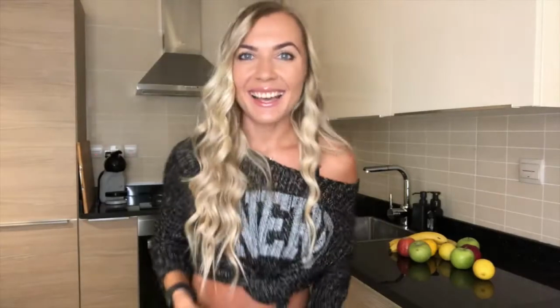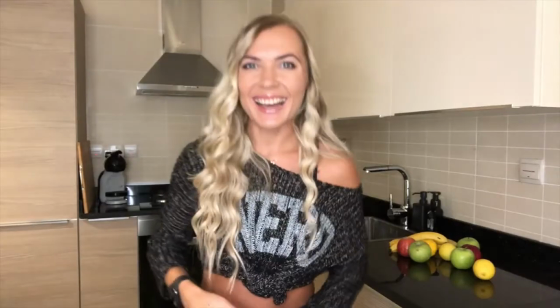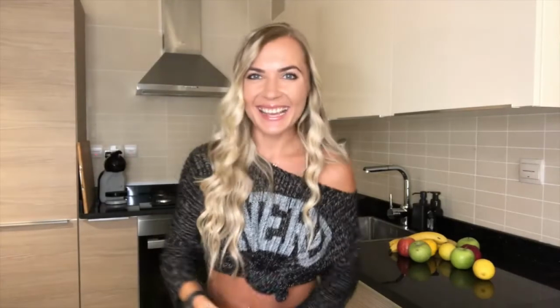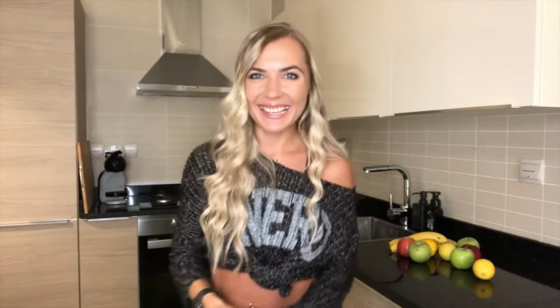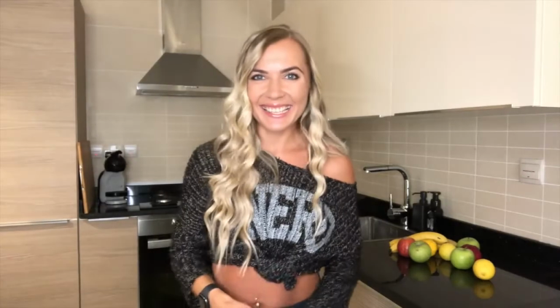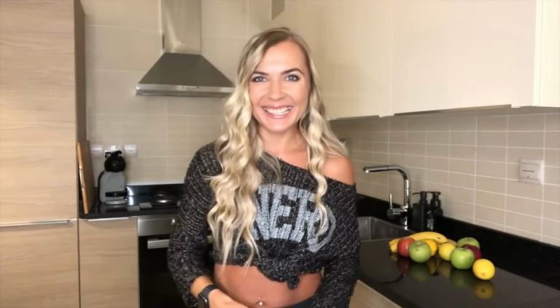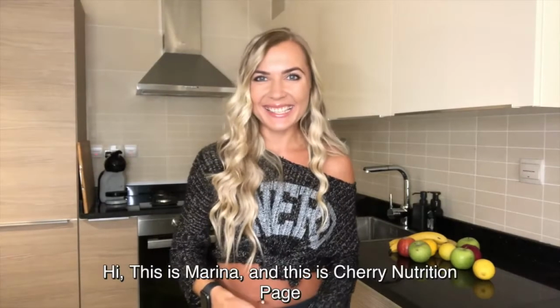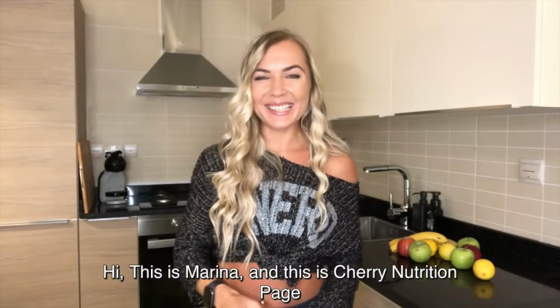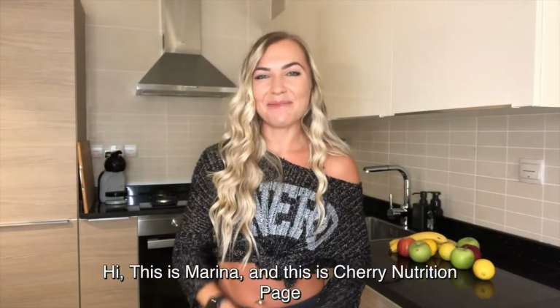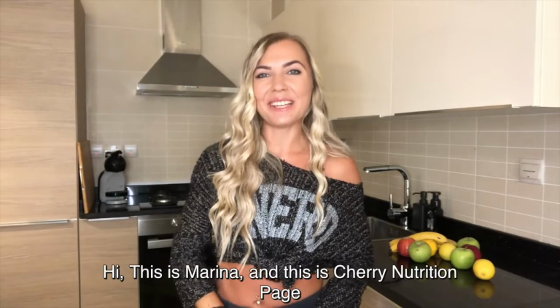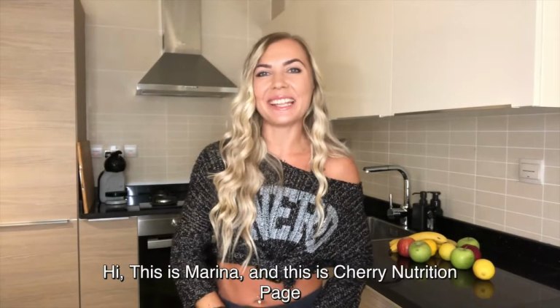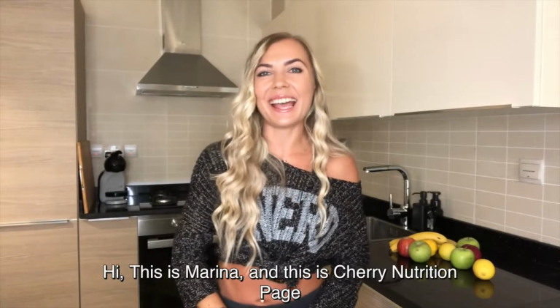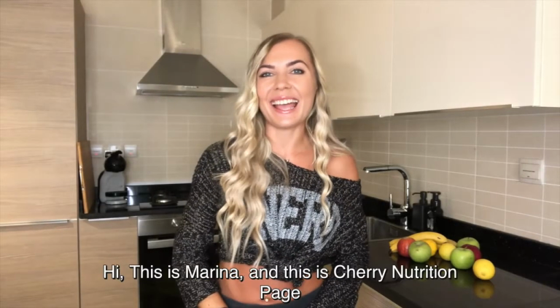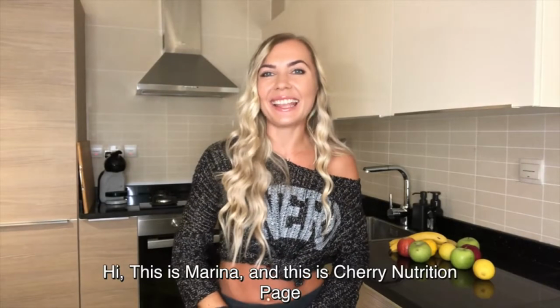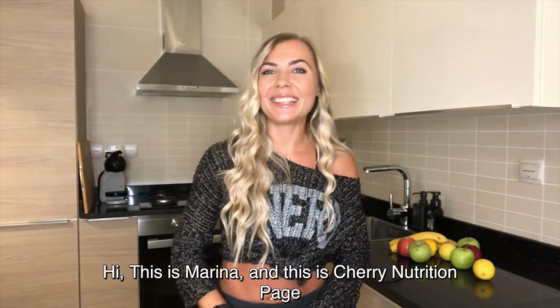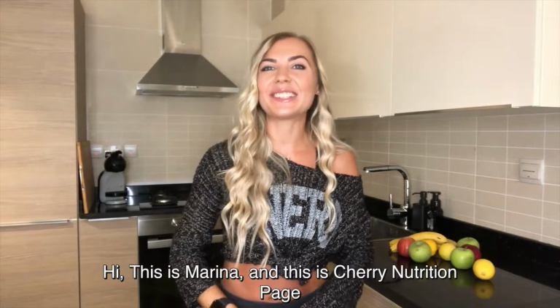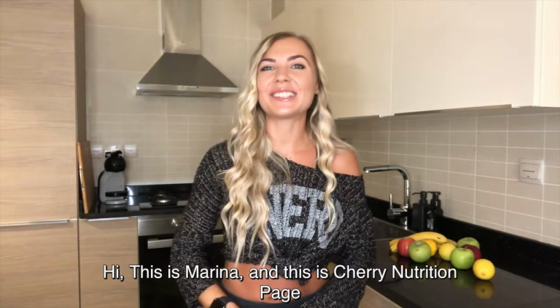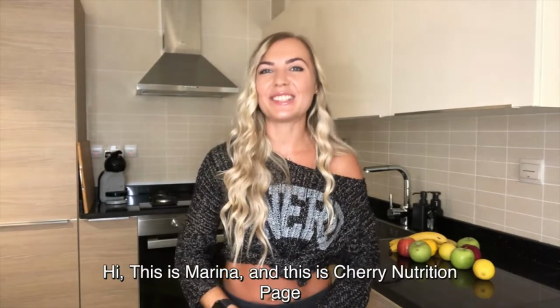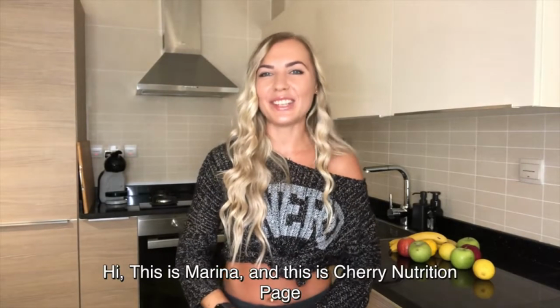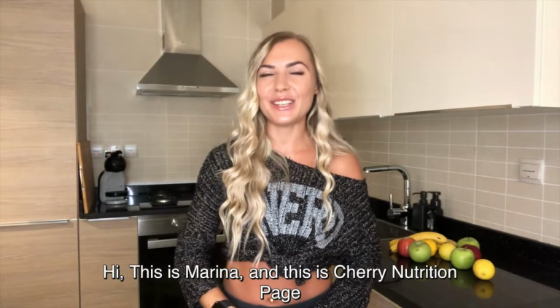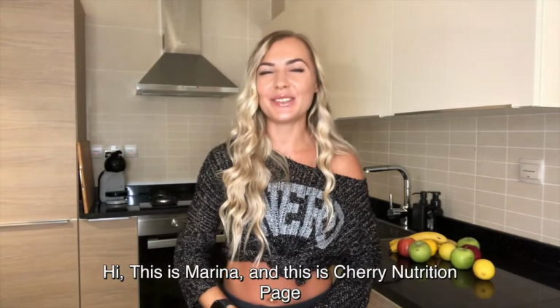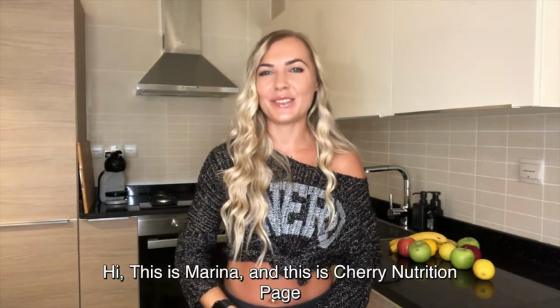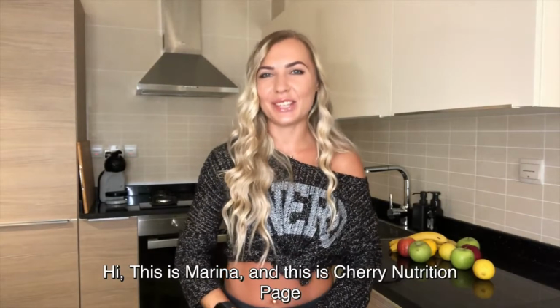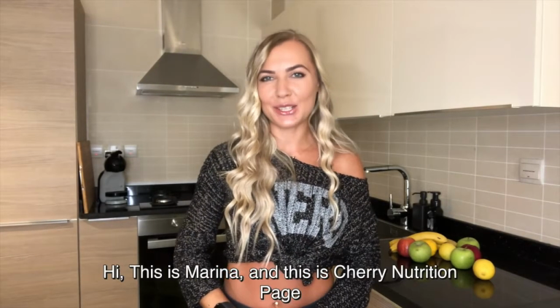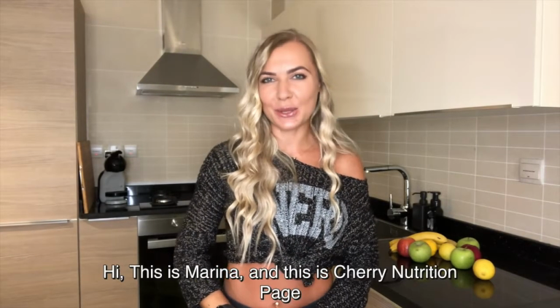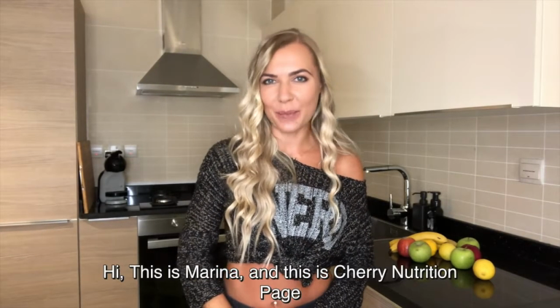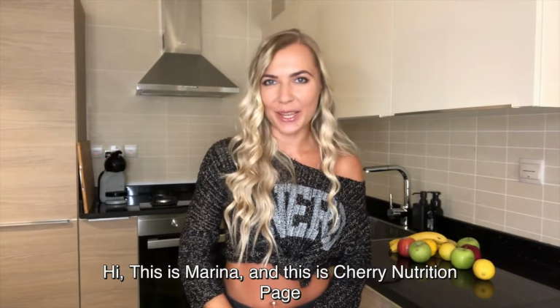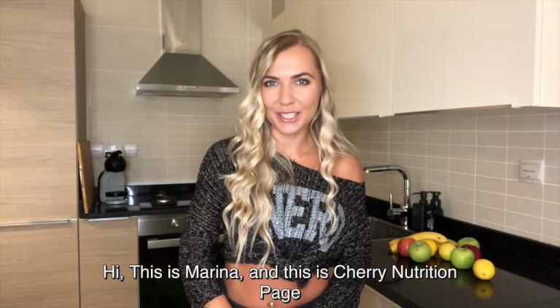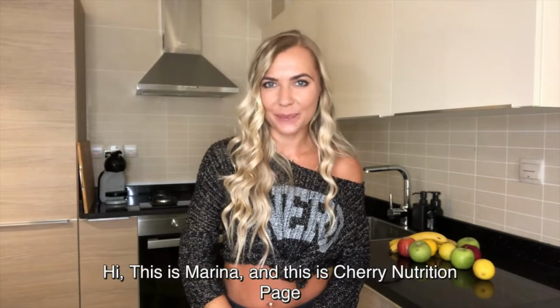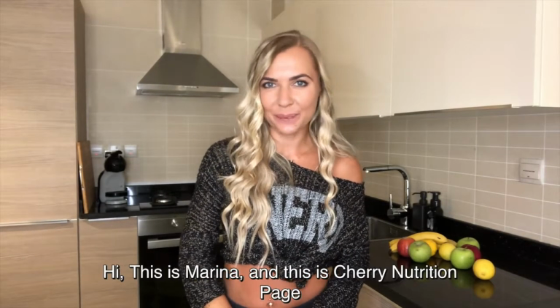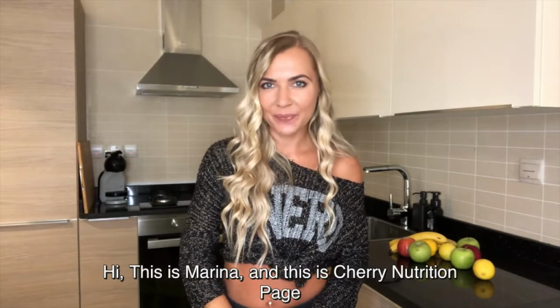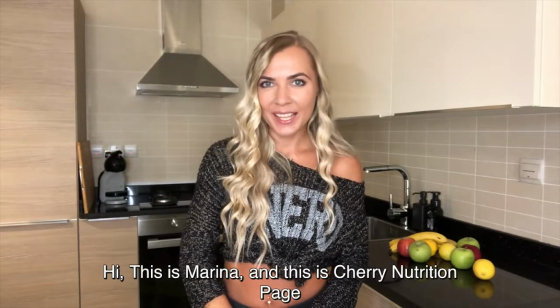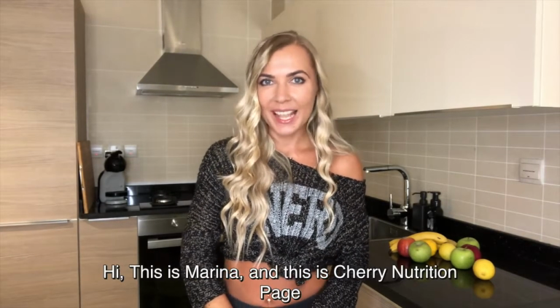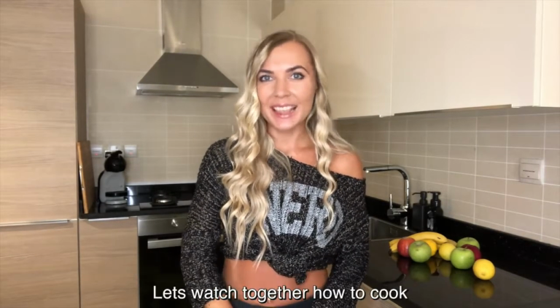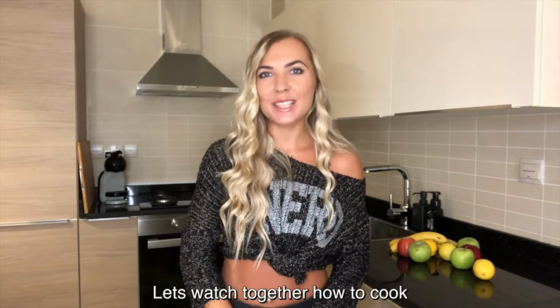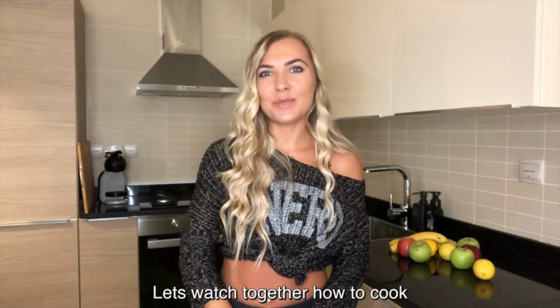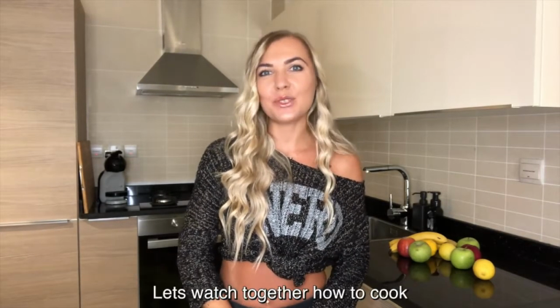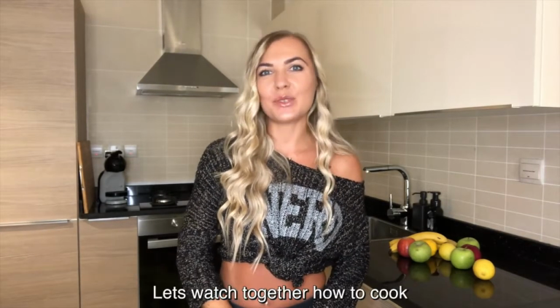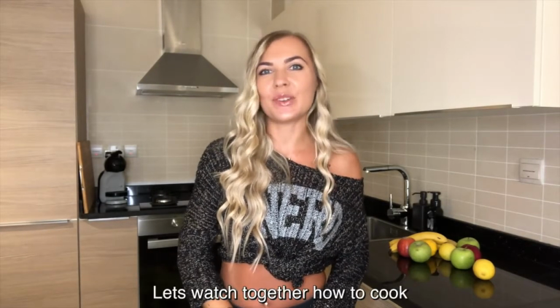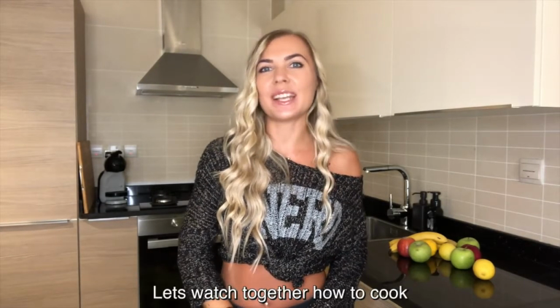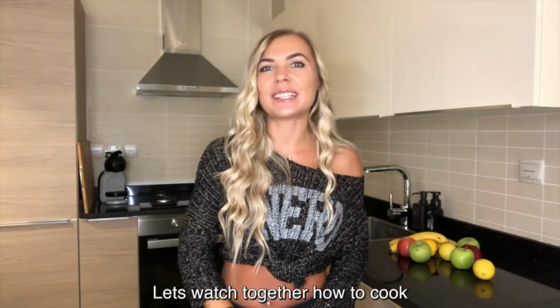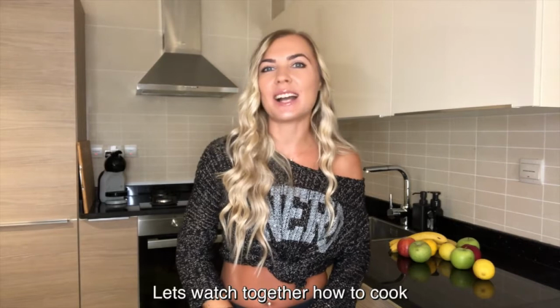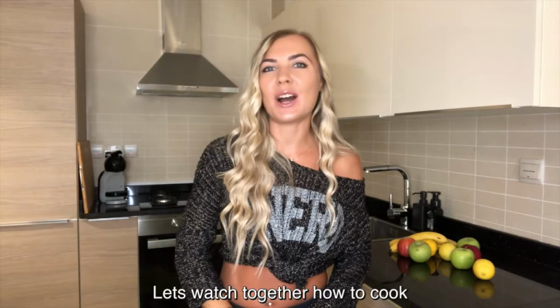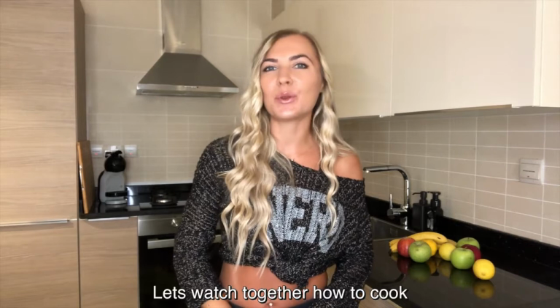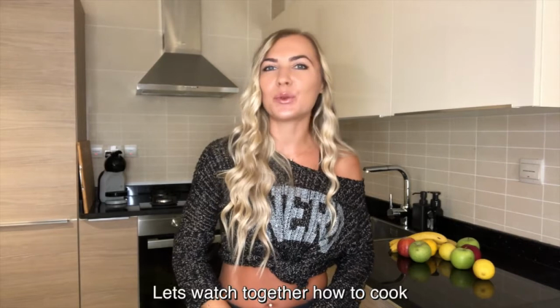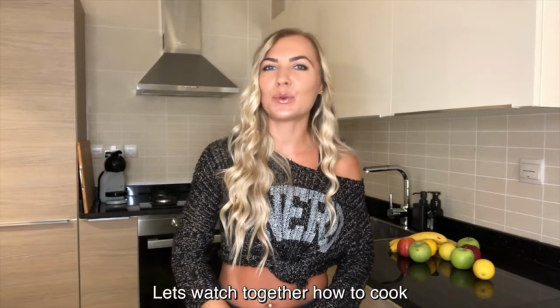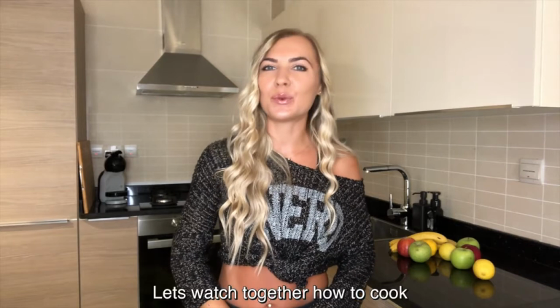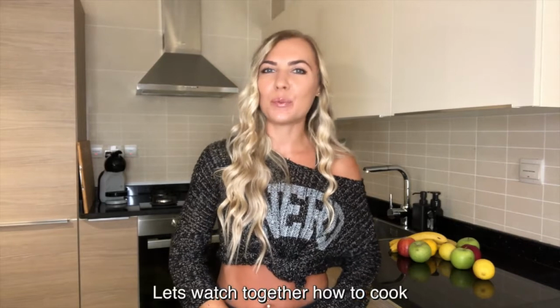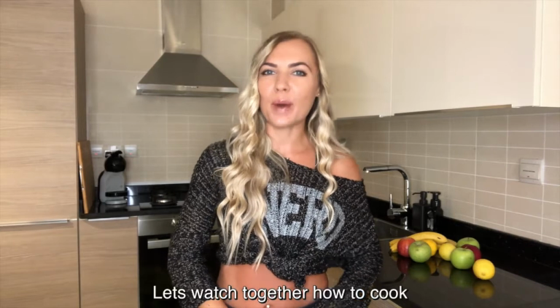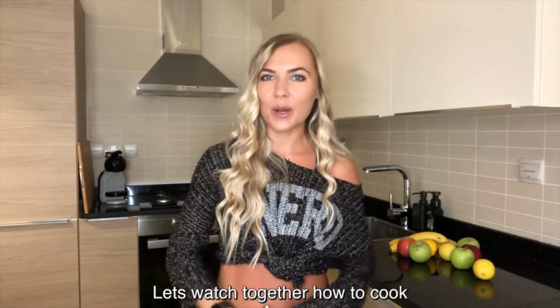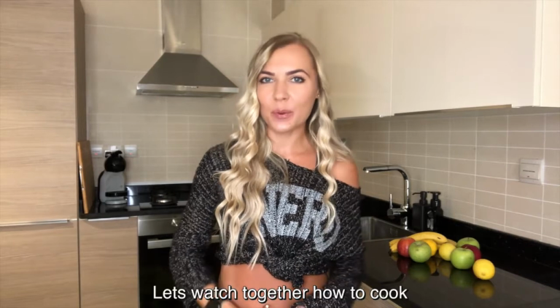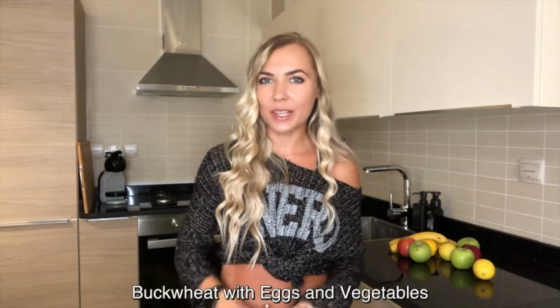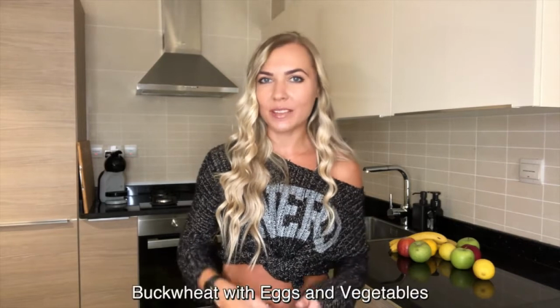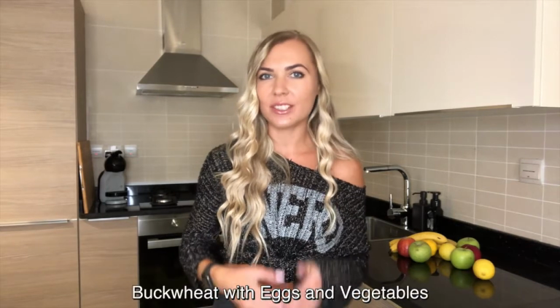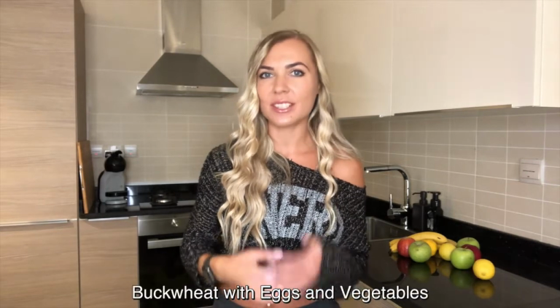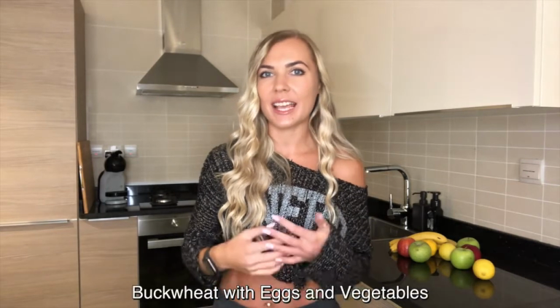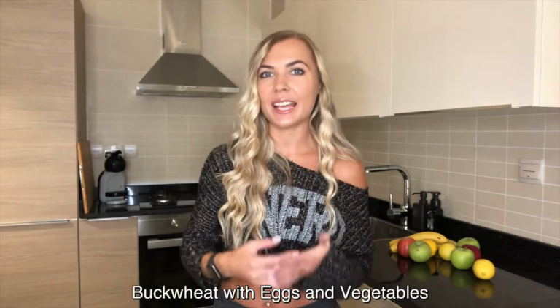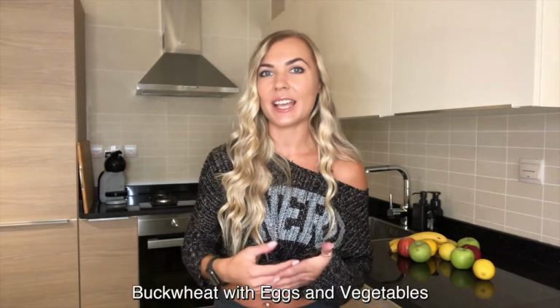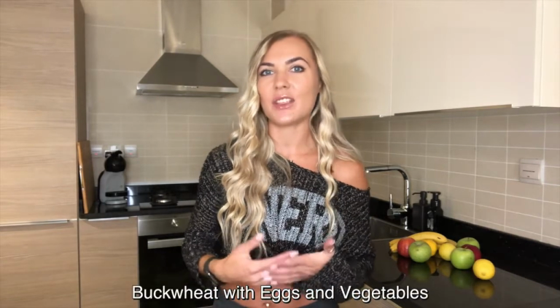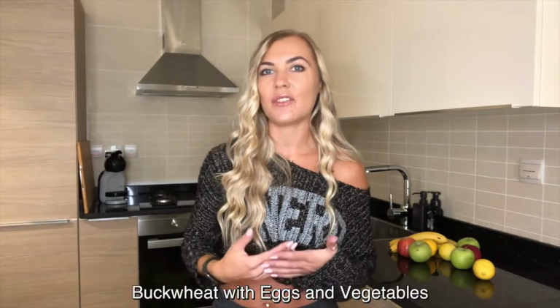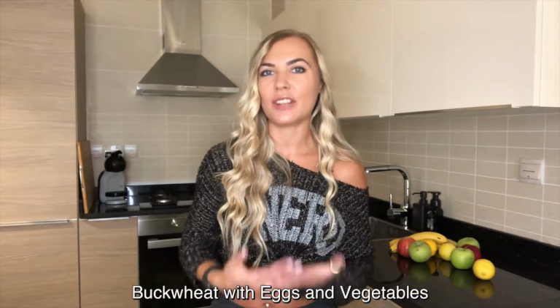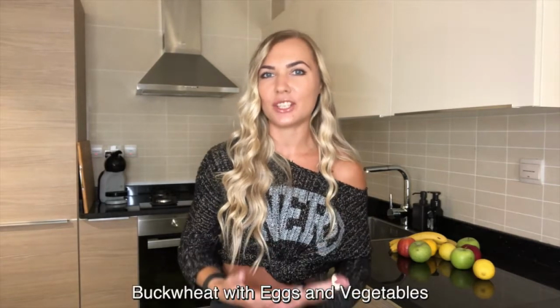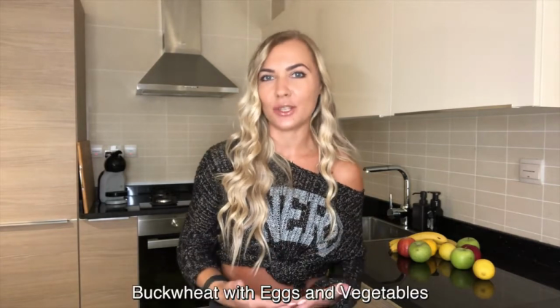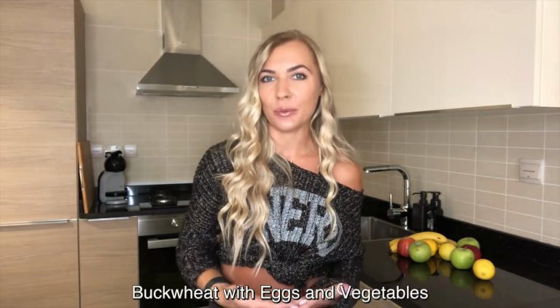Hi, this is Marina and this is Cherry Nutrition page. Let's watch together how to cook buckwheat with egg and vegetables.